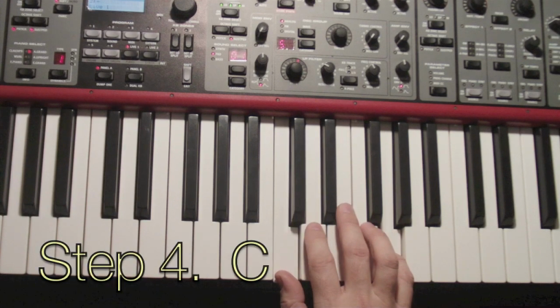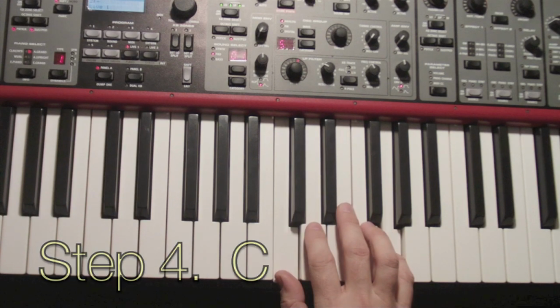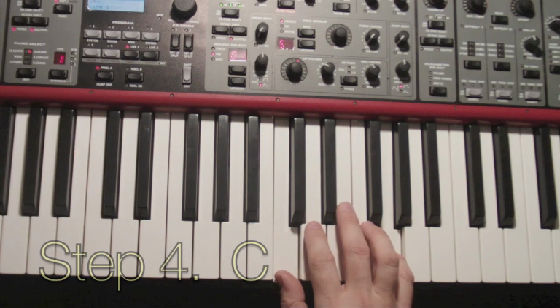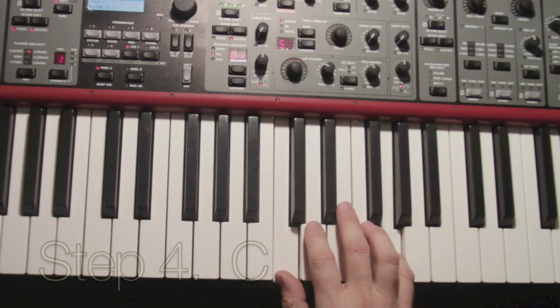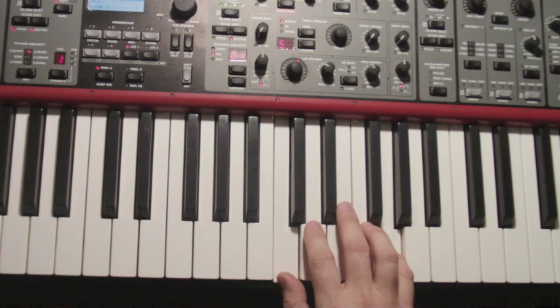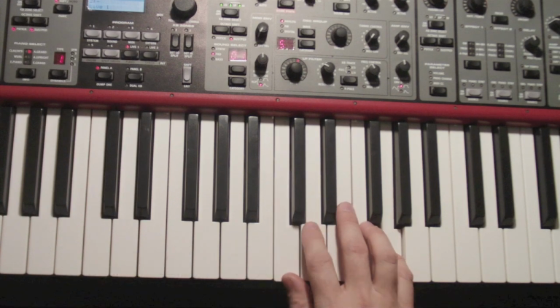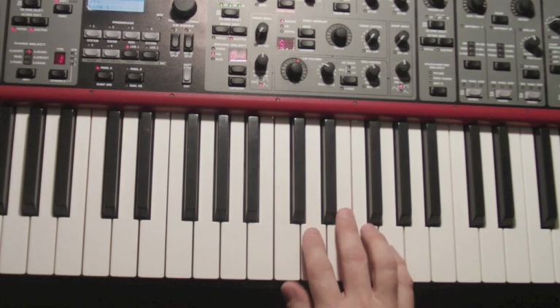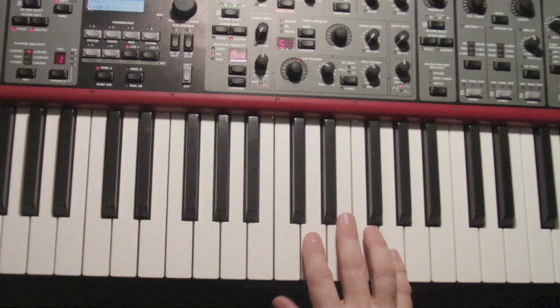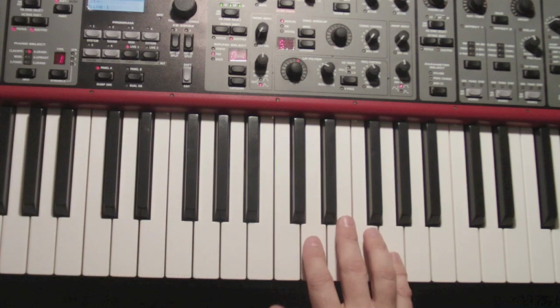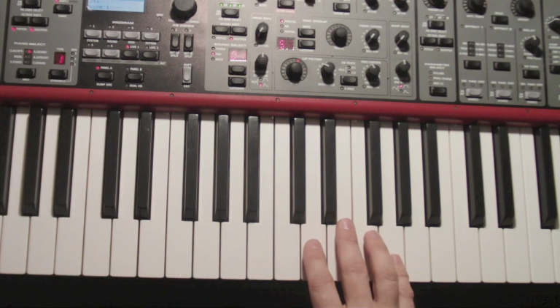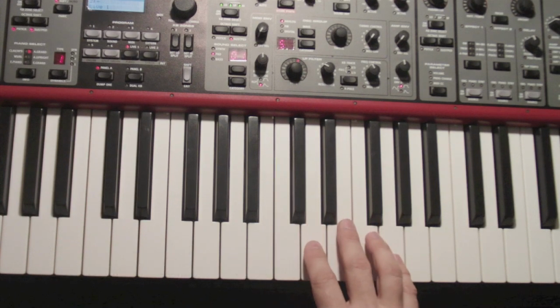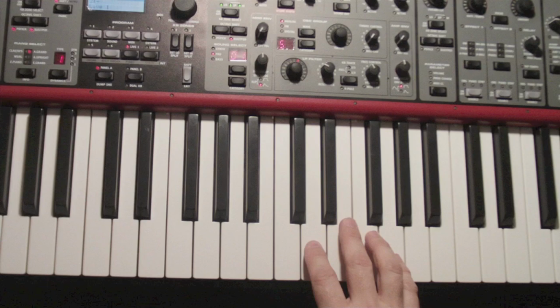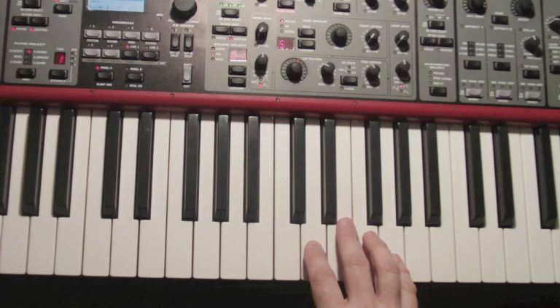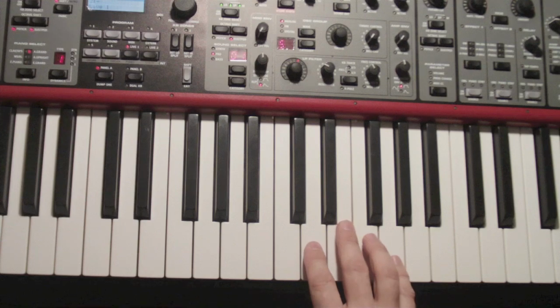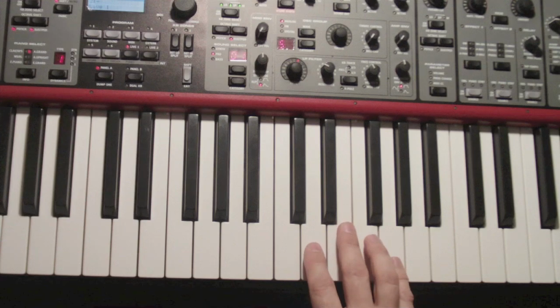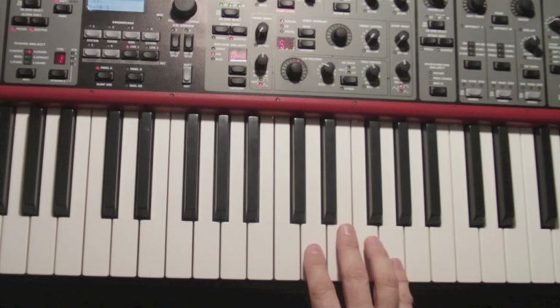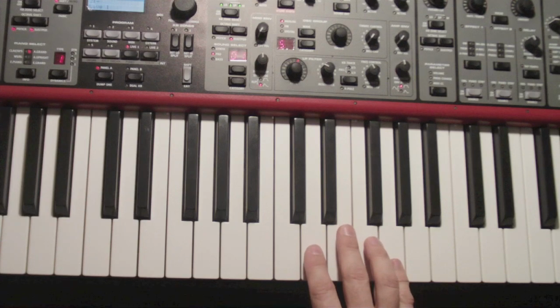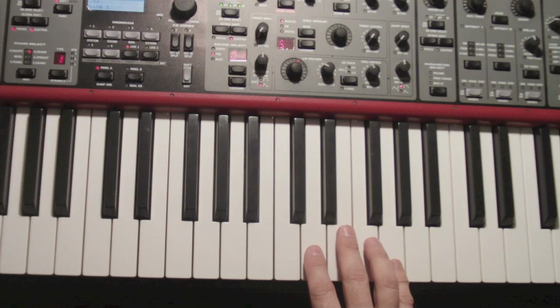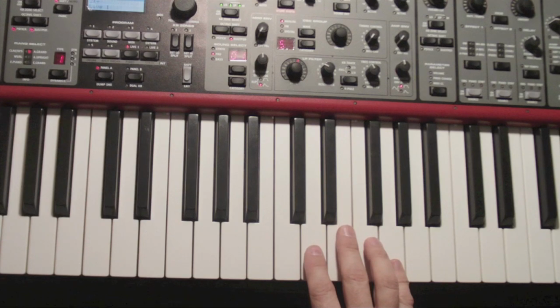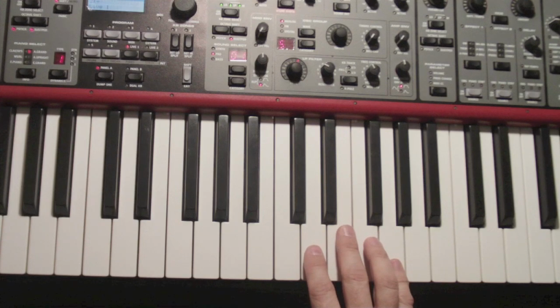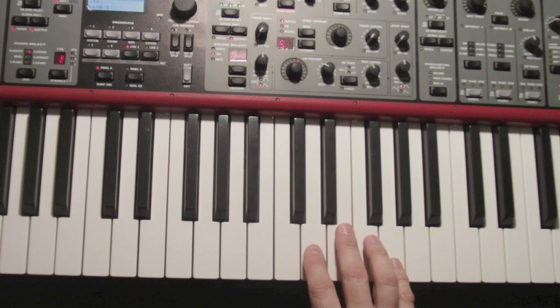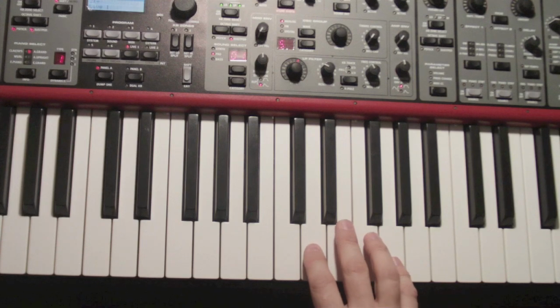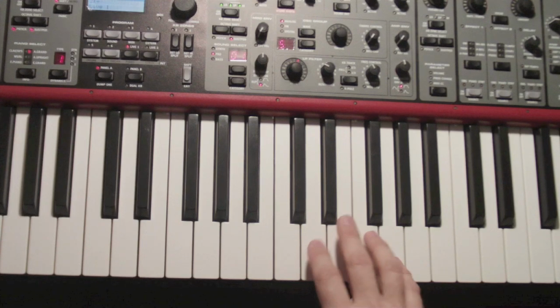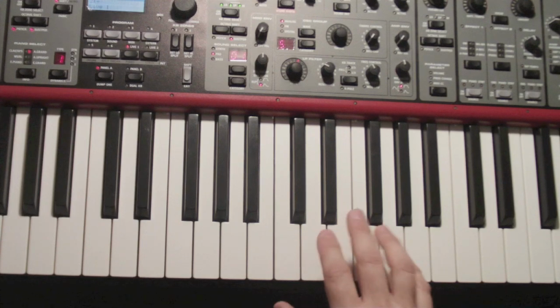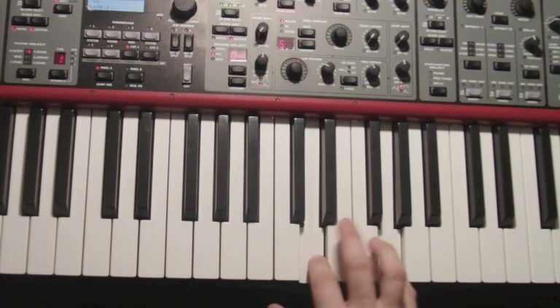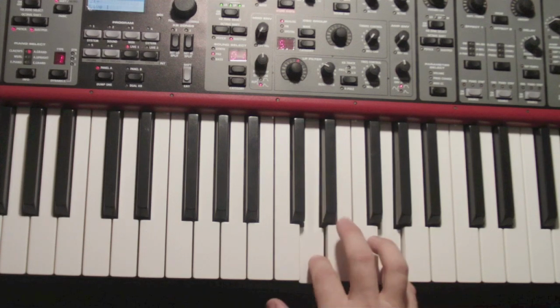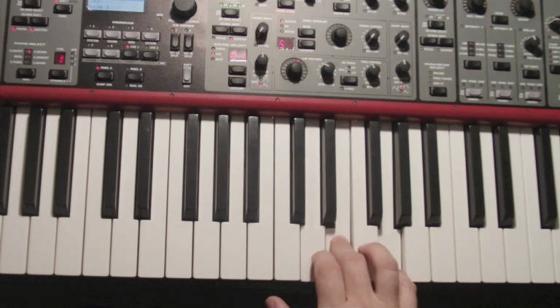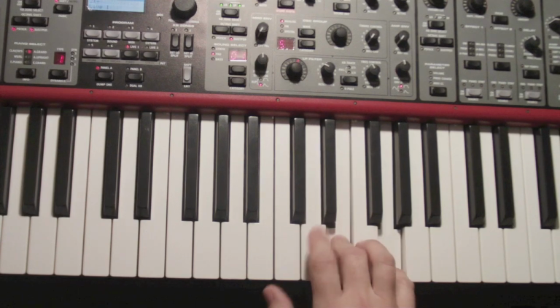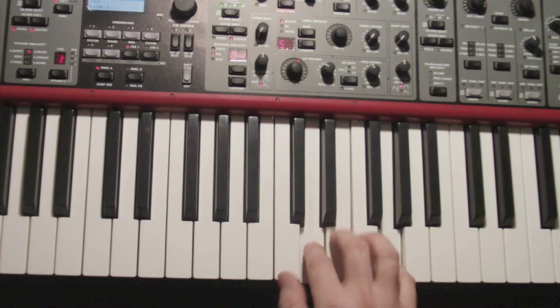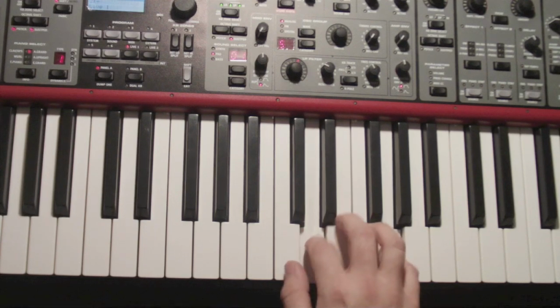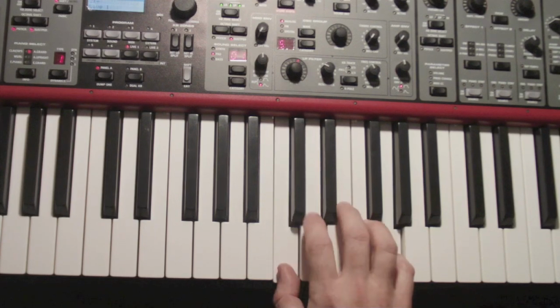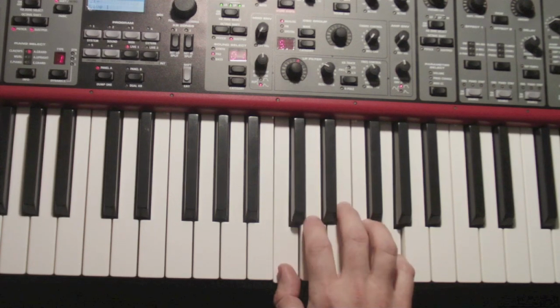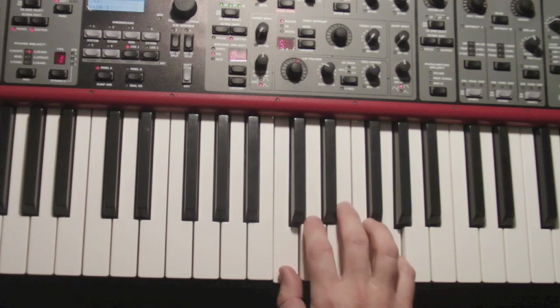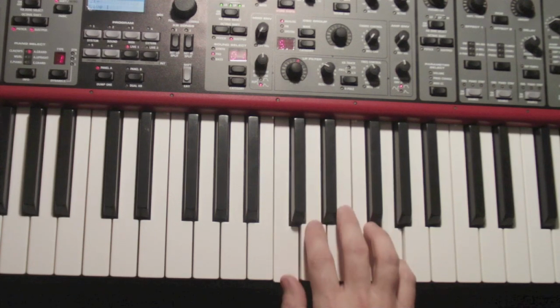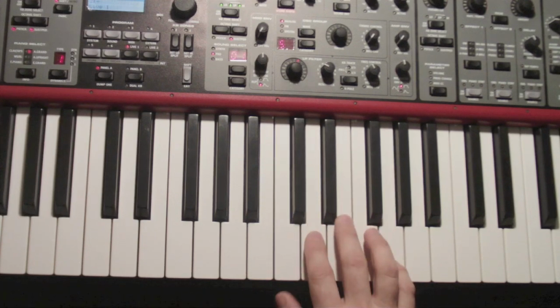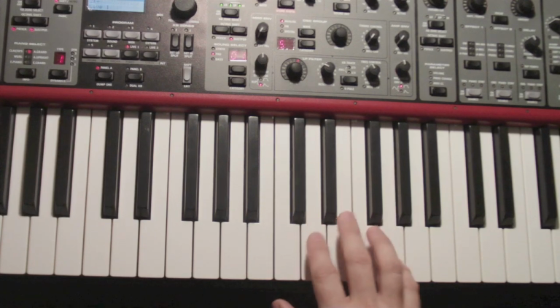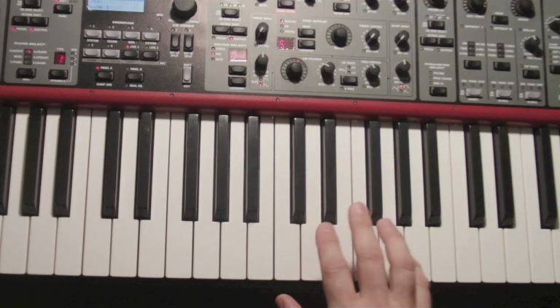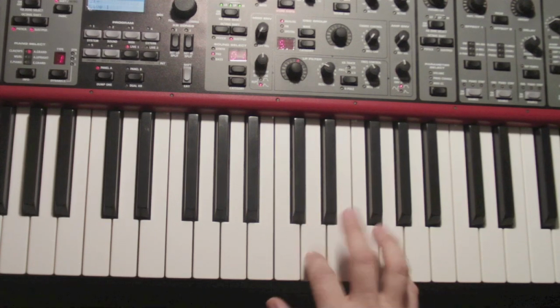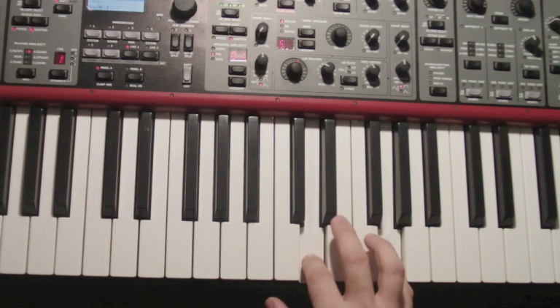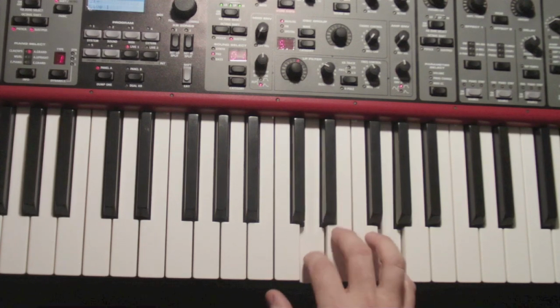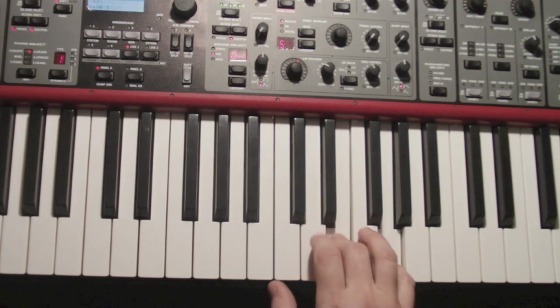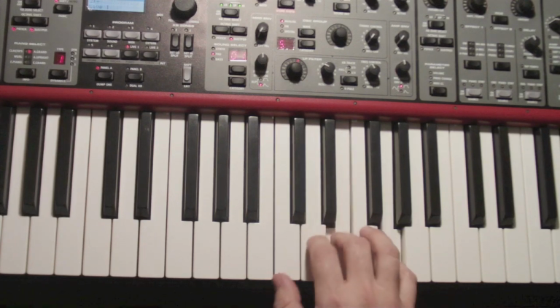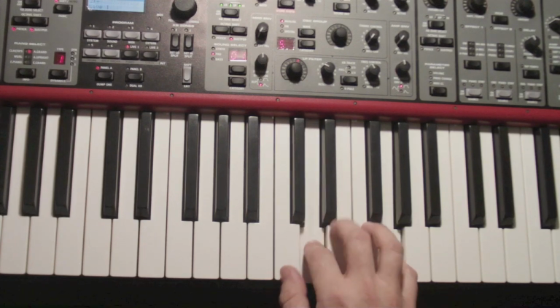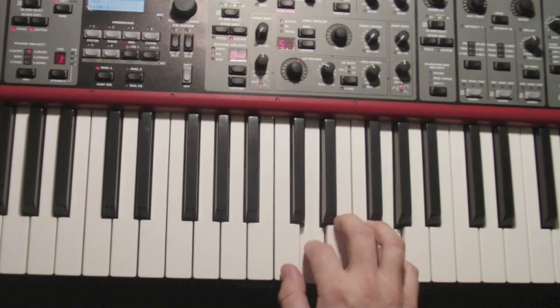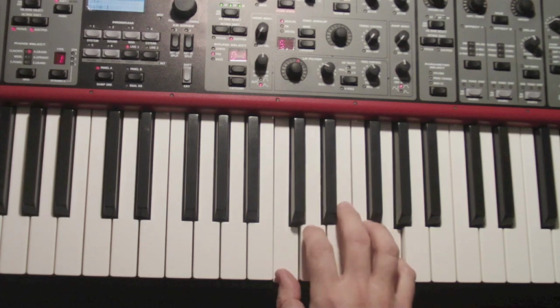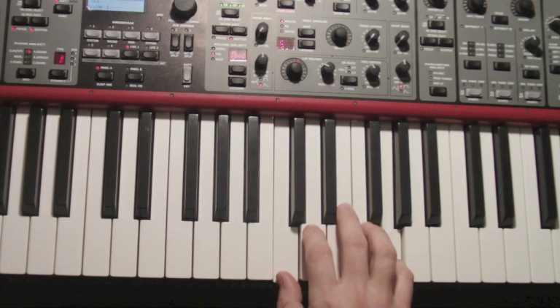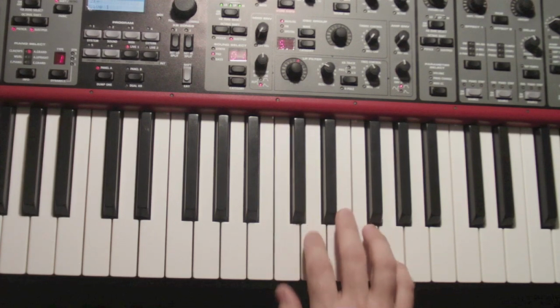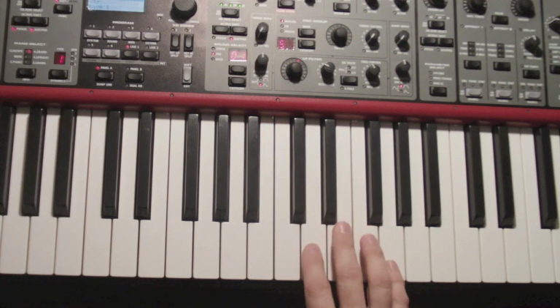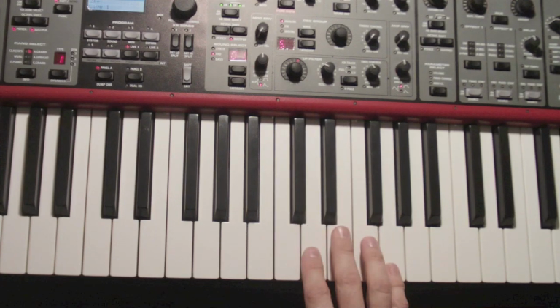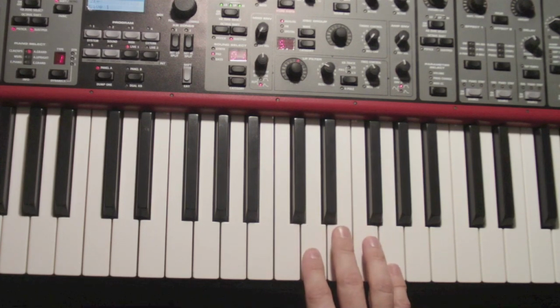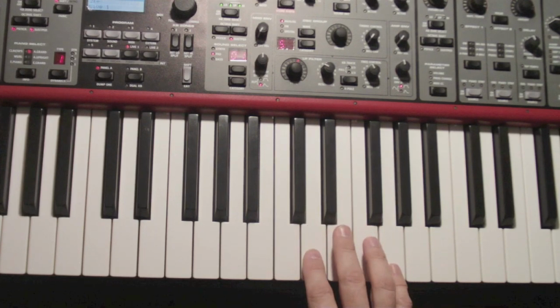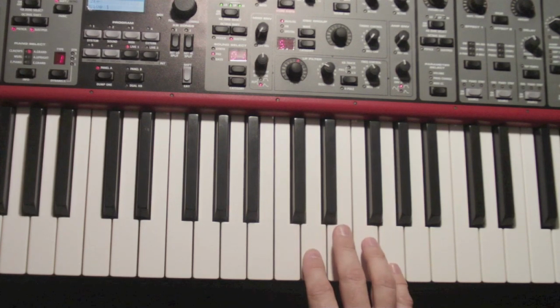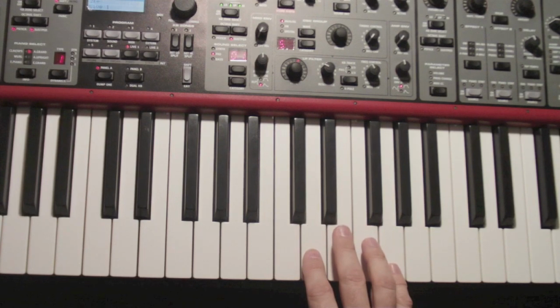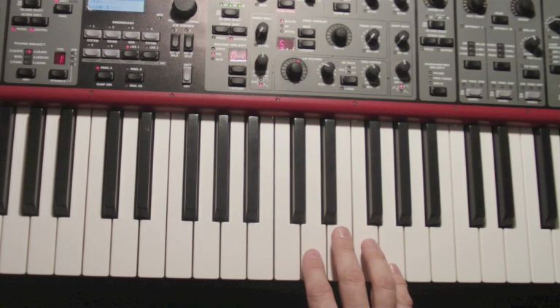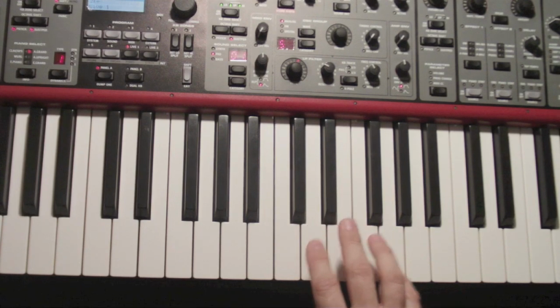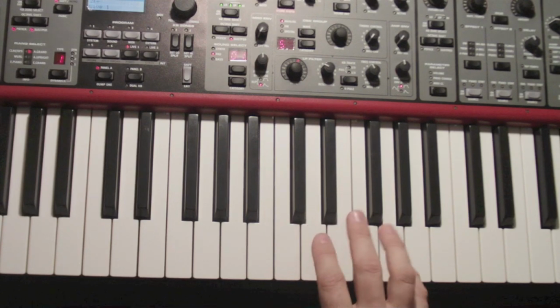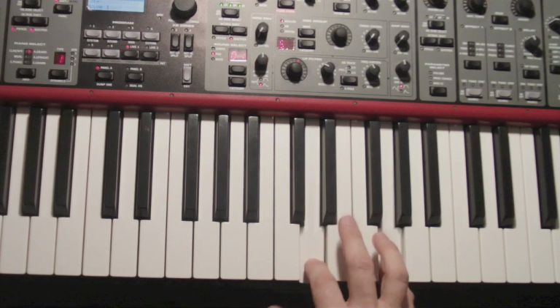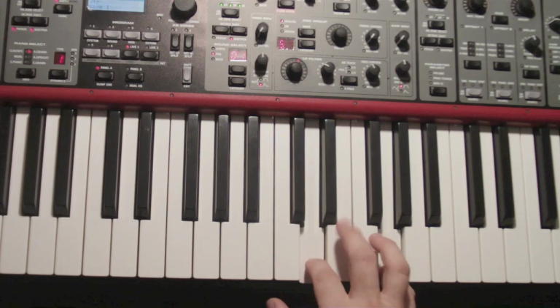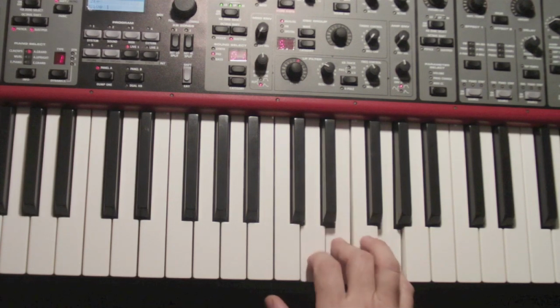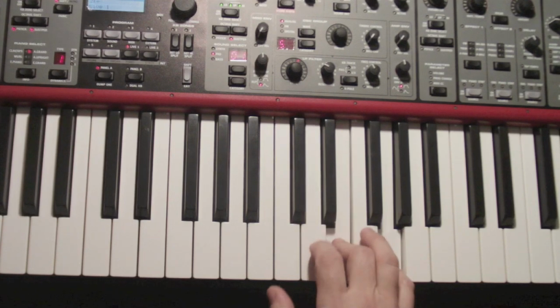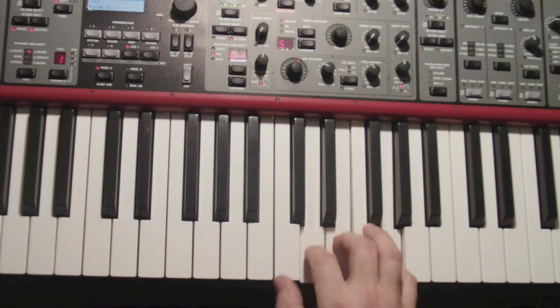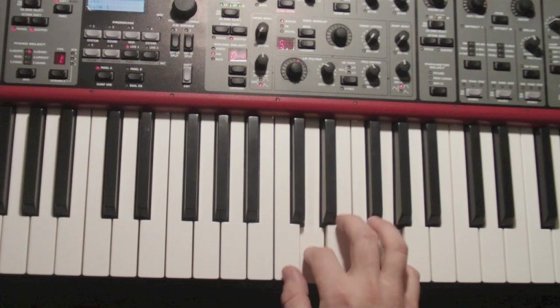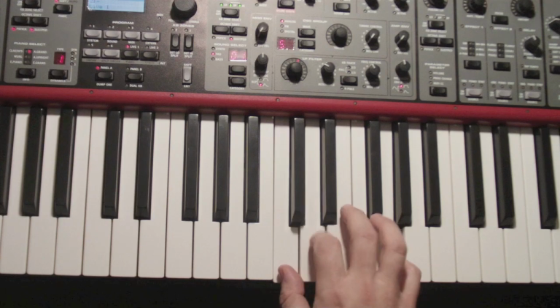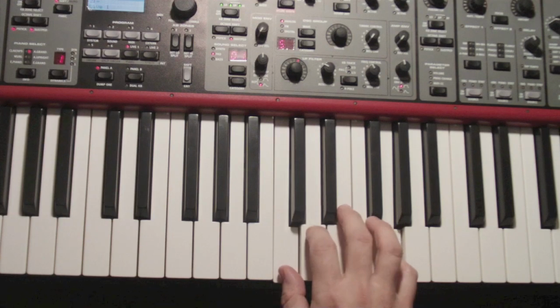Now, when you play it up to speed, it sounds like this. One, two, three, four. You can hear all four steps. One, two, three, four.